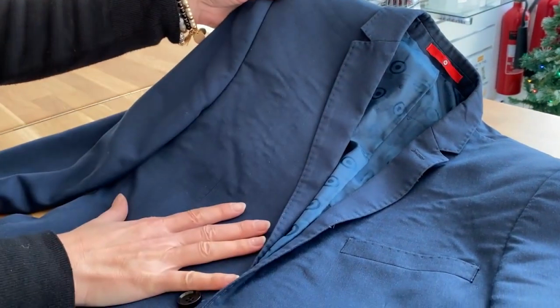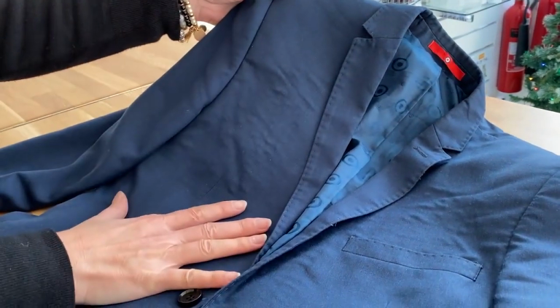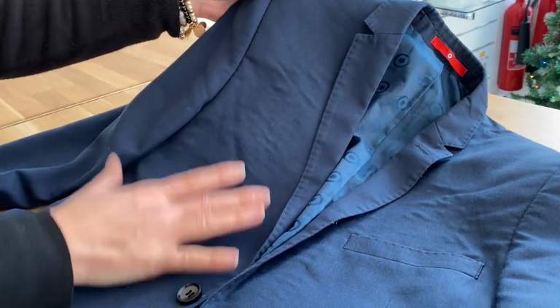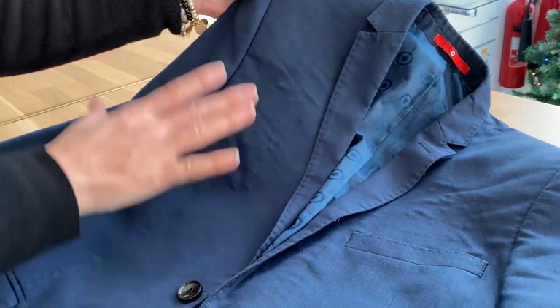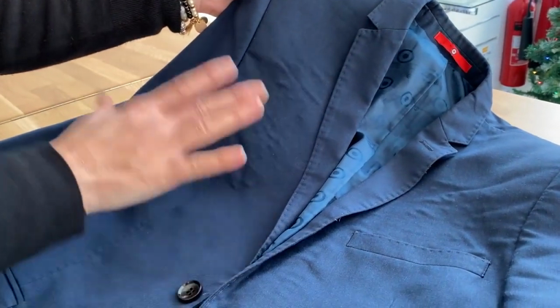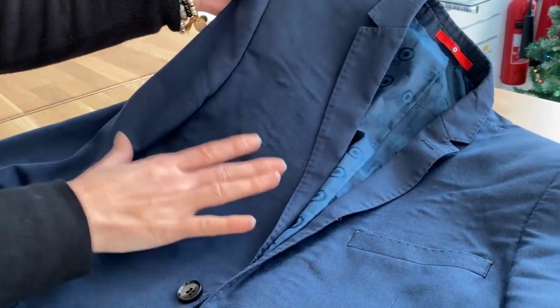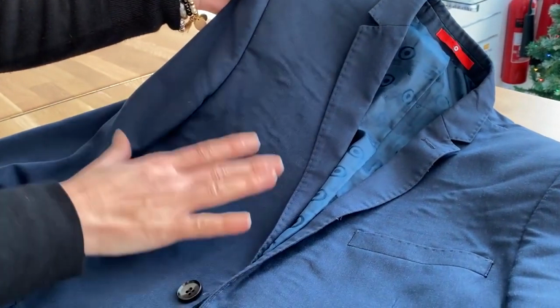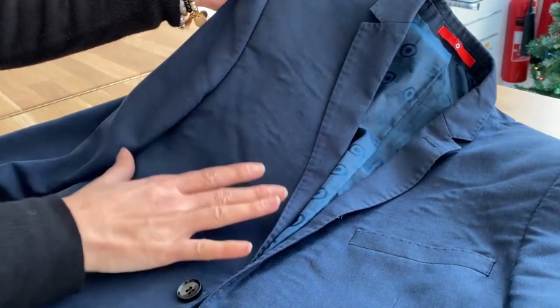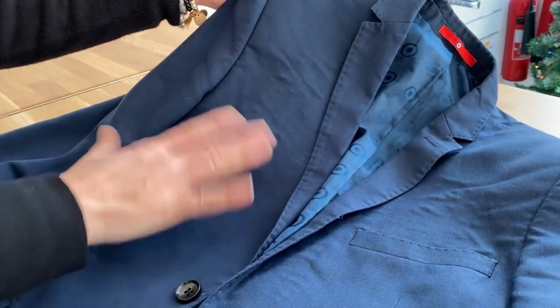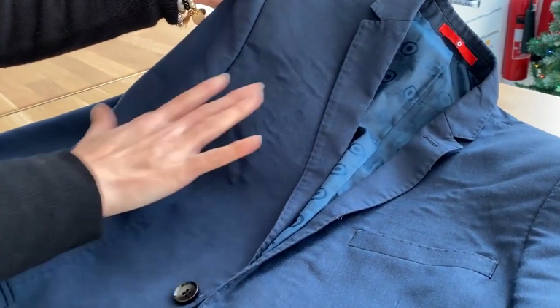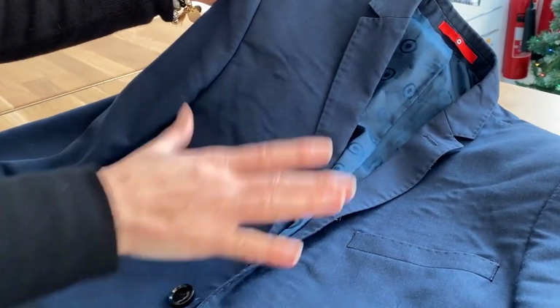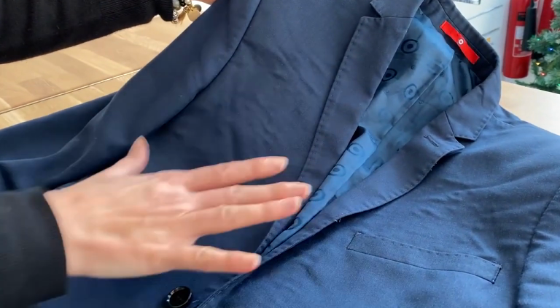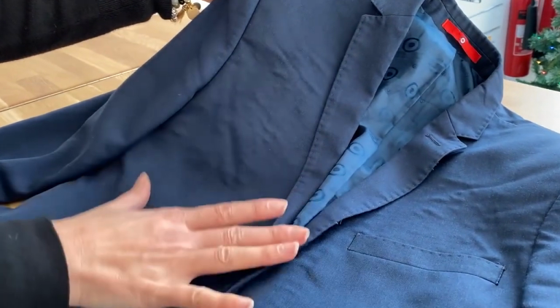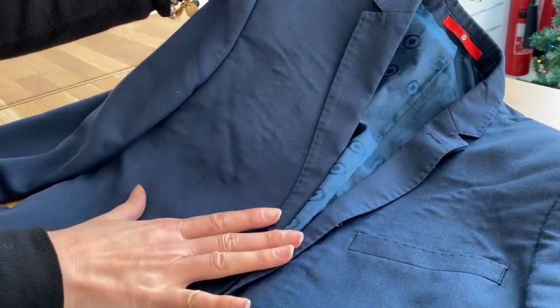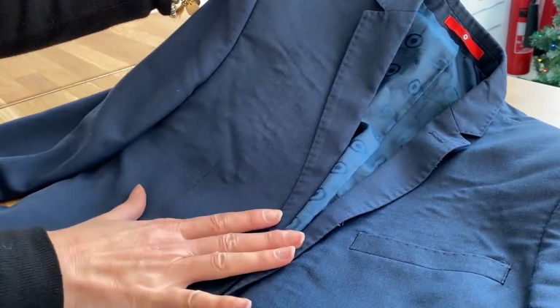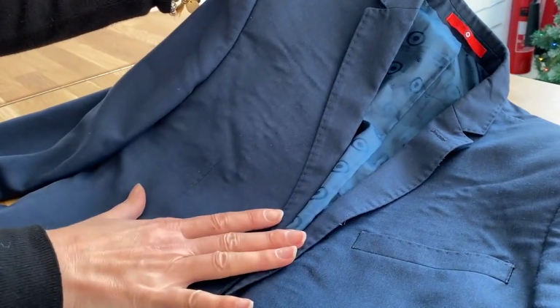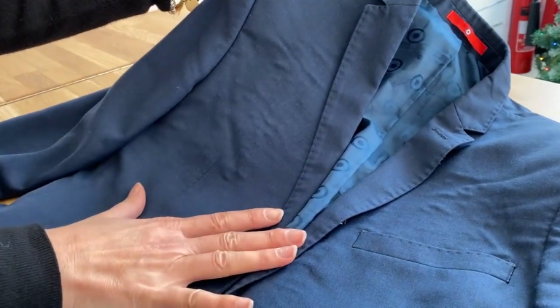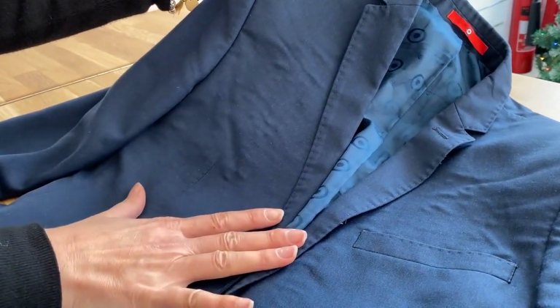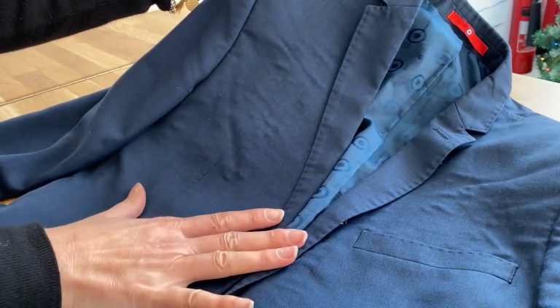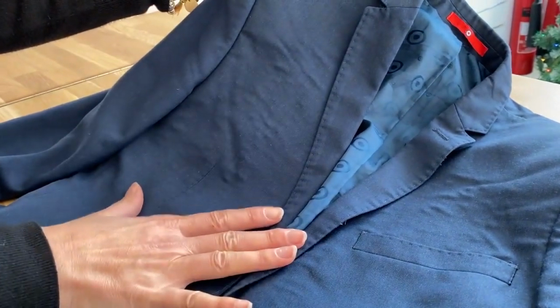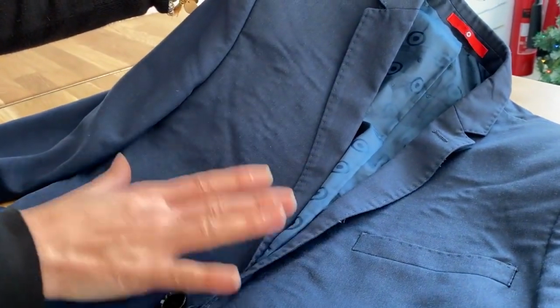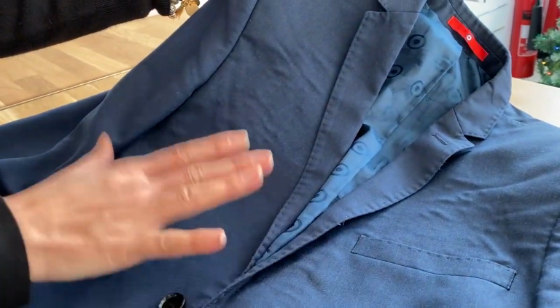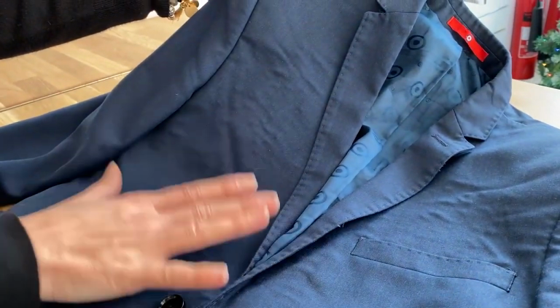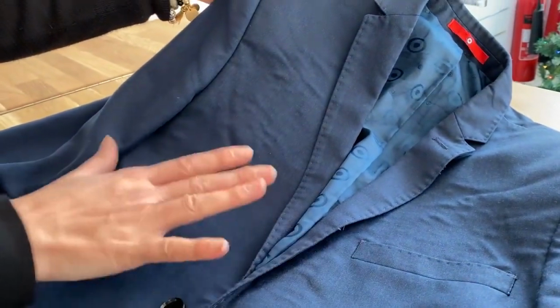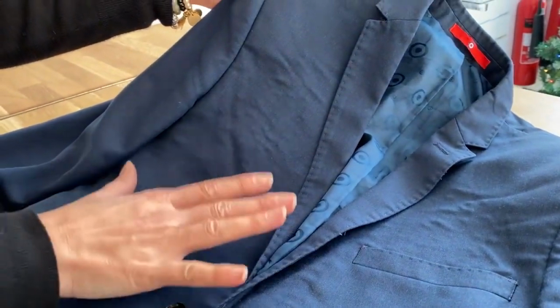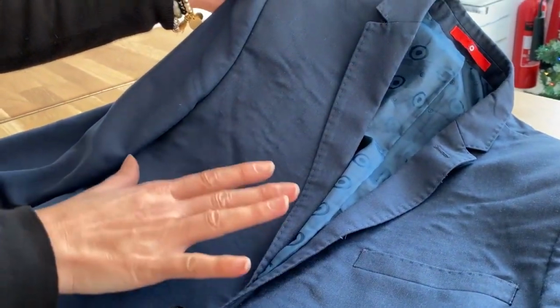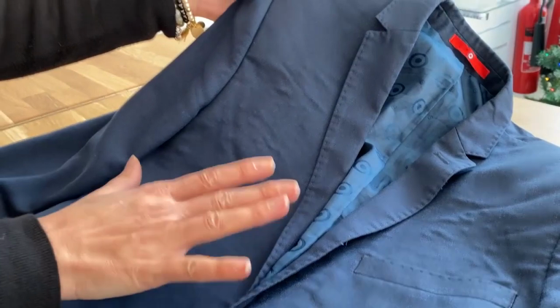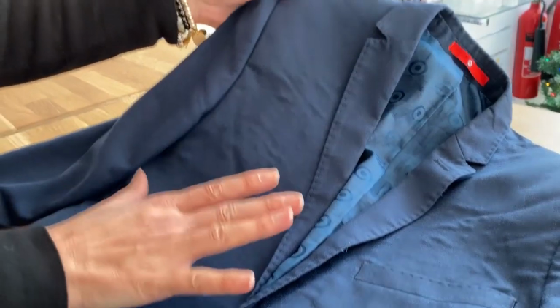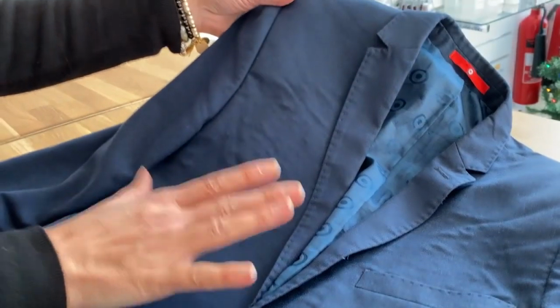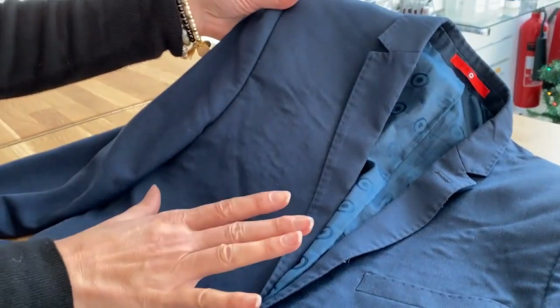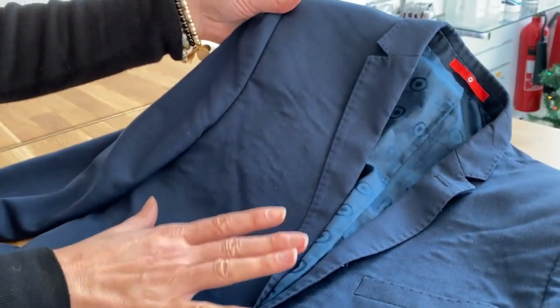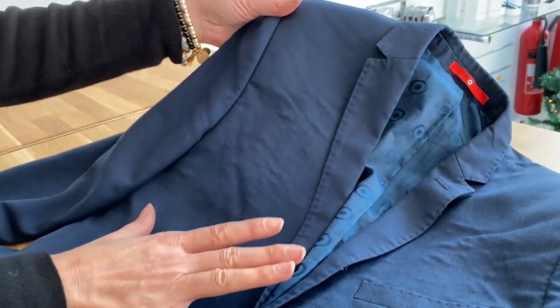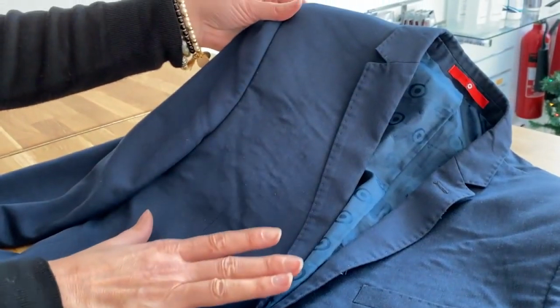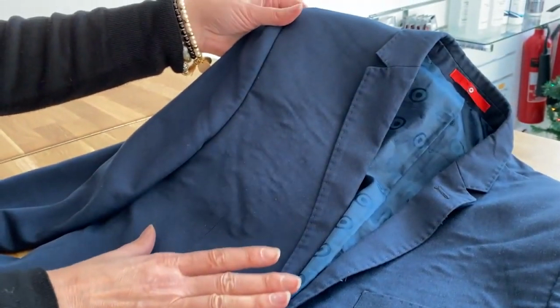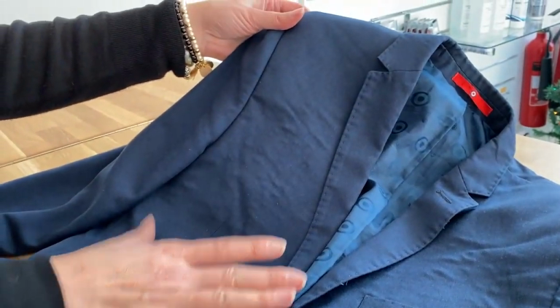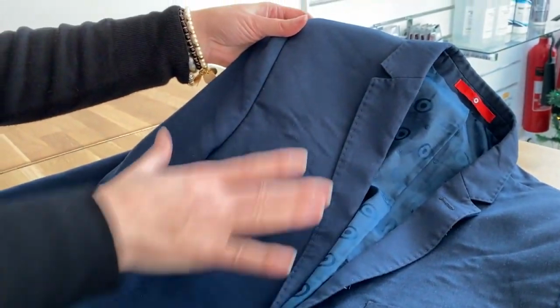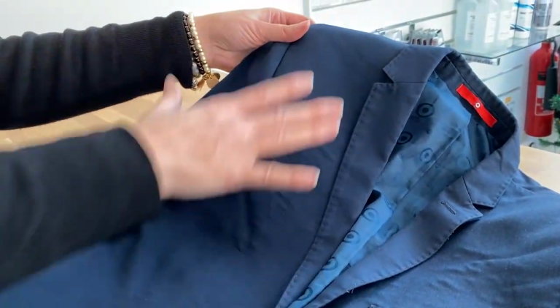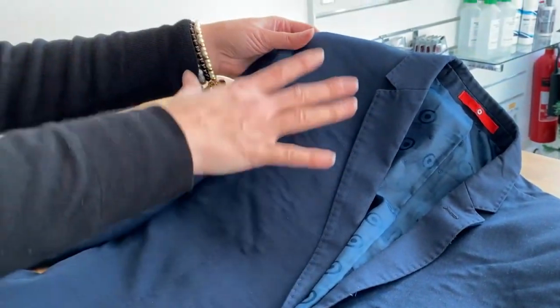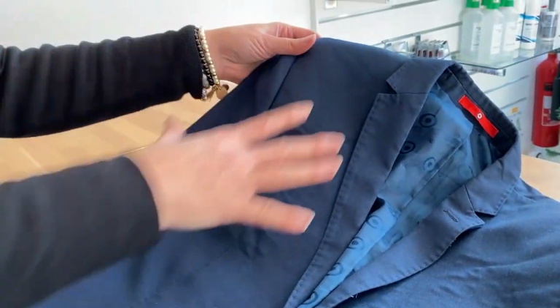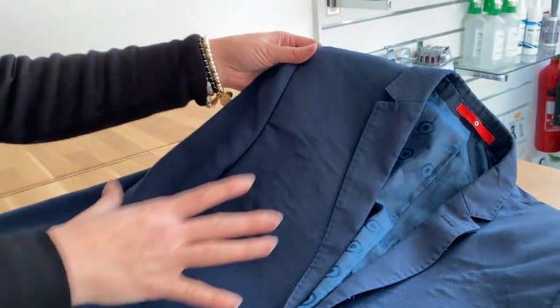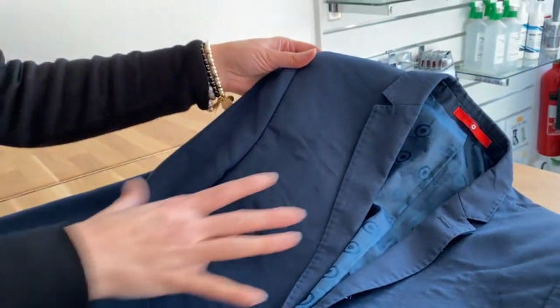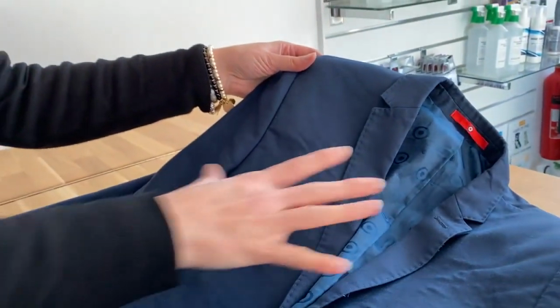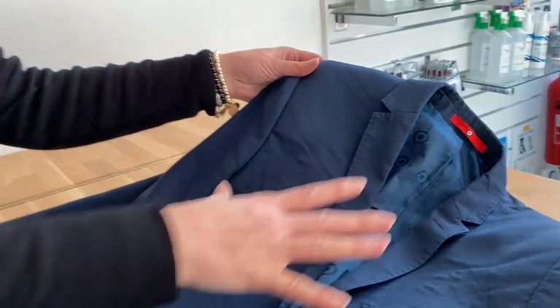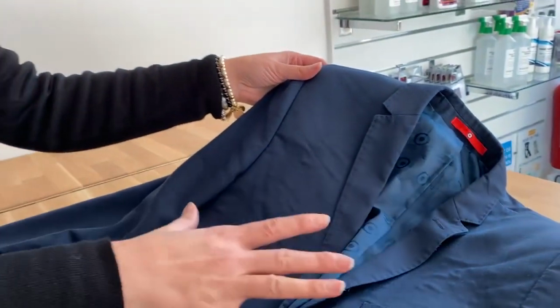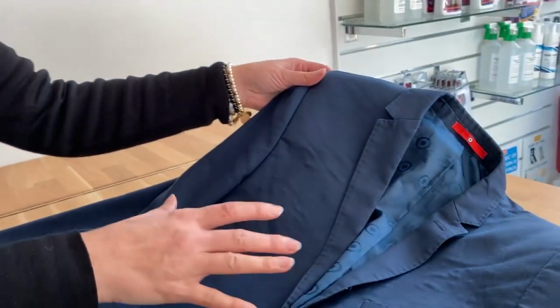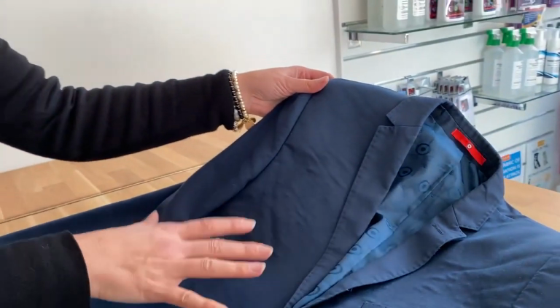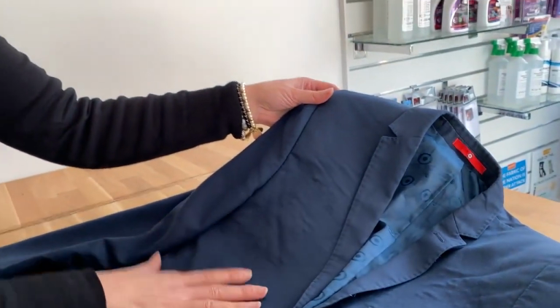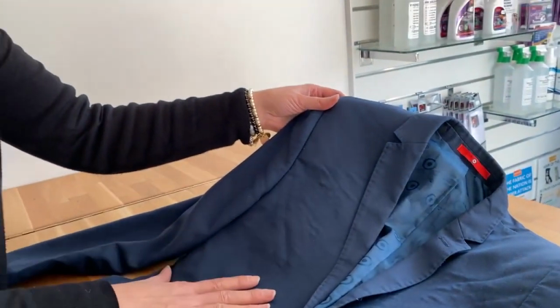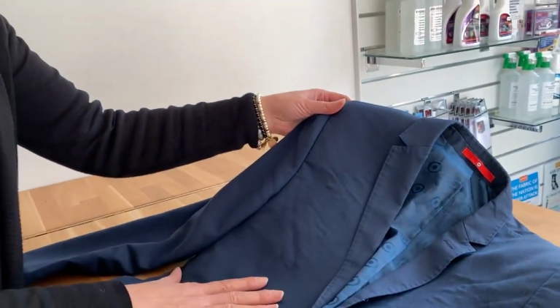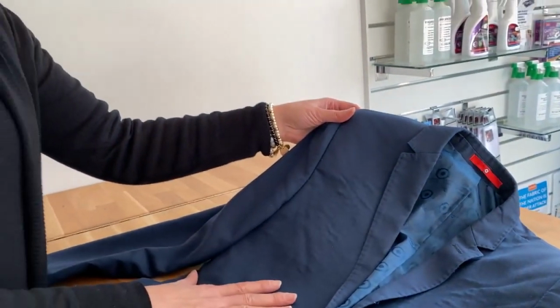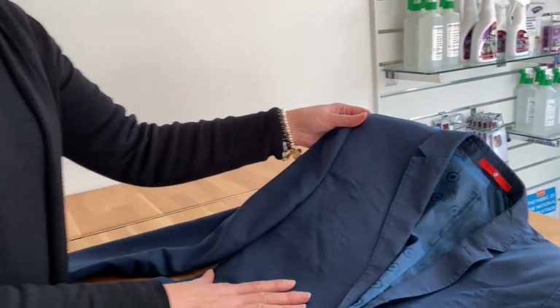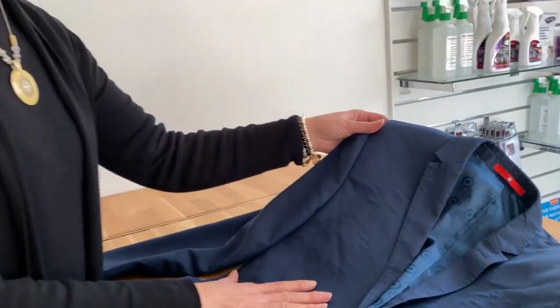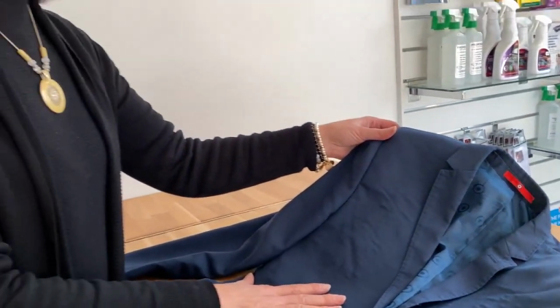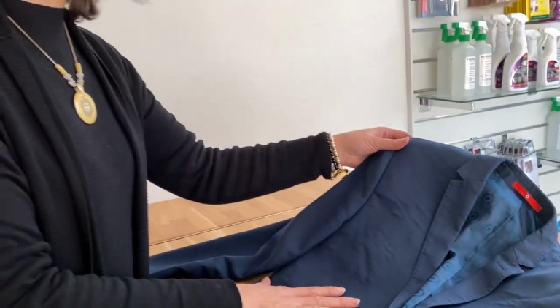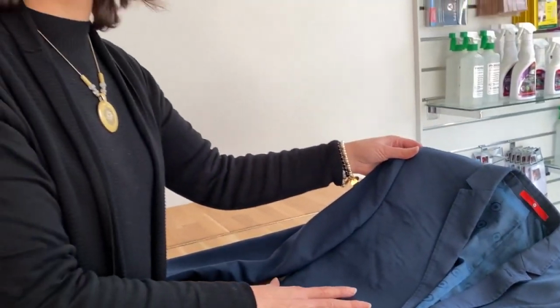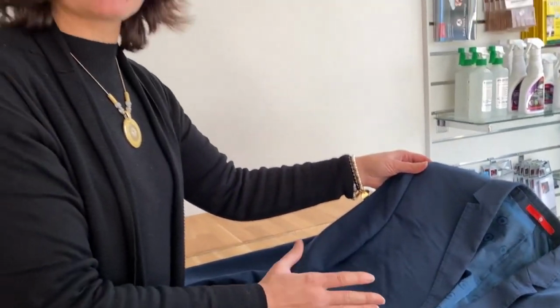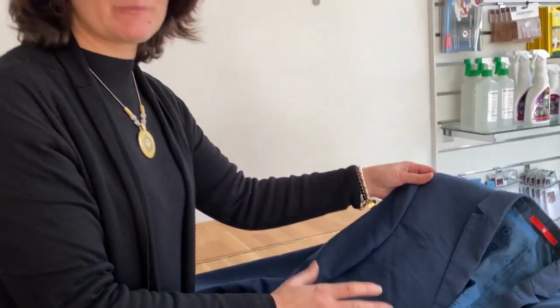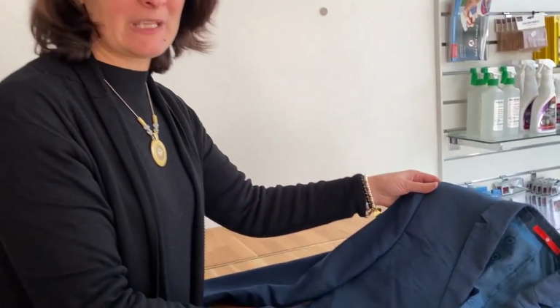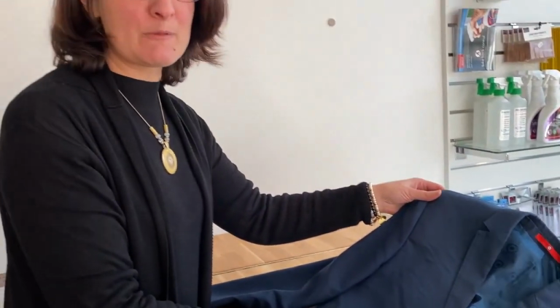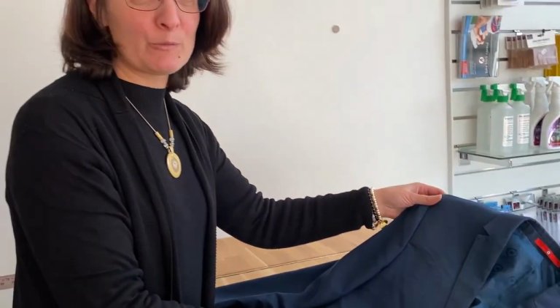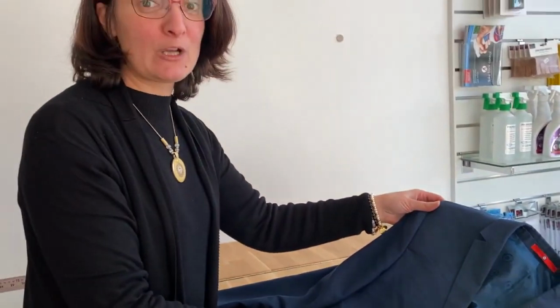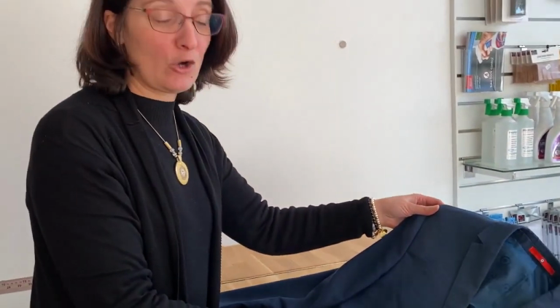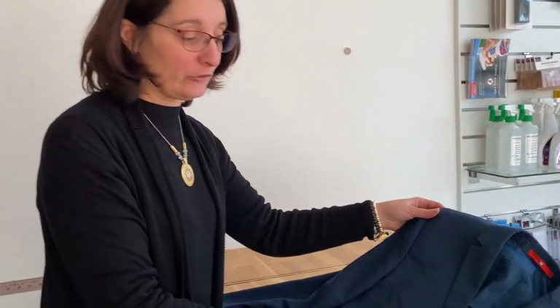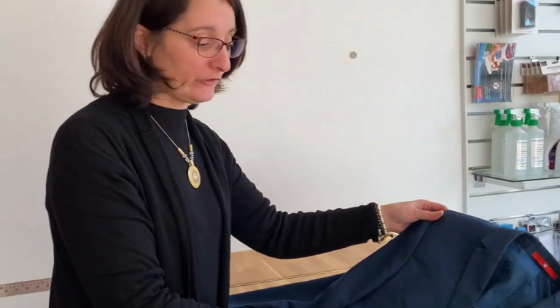Dry cleaning is not going to remove it. Sometimes we can improve it by pressing the jacket, but sometimes we can't.